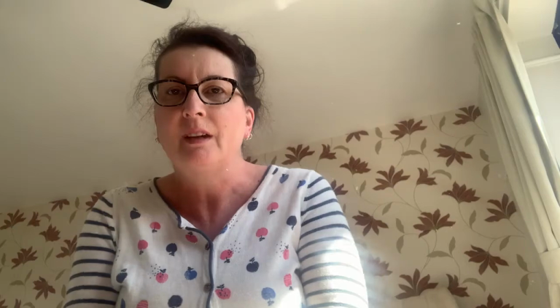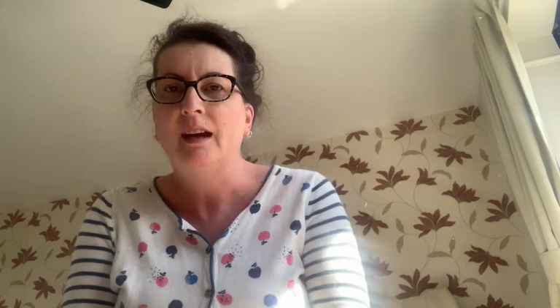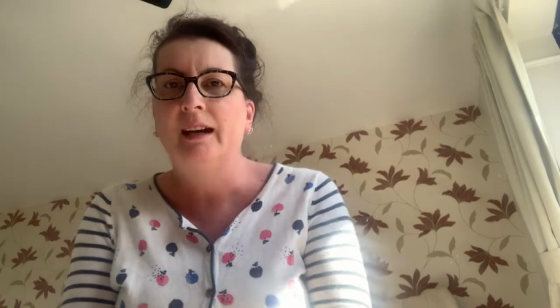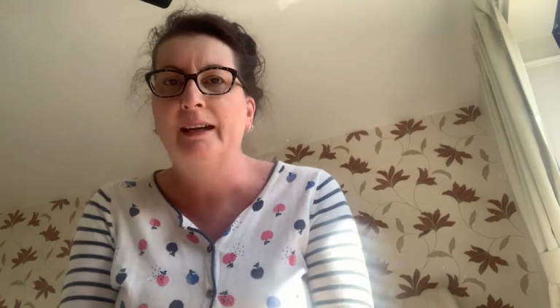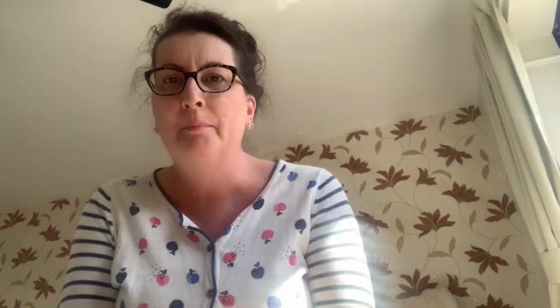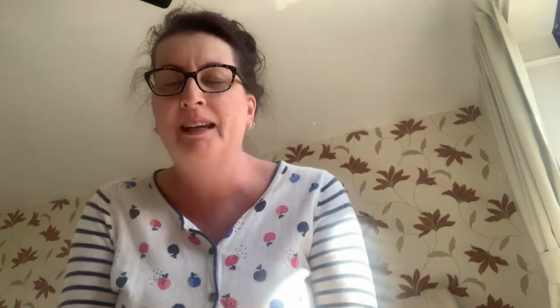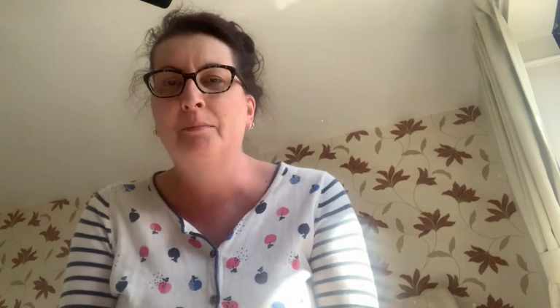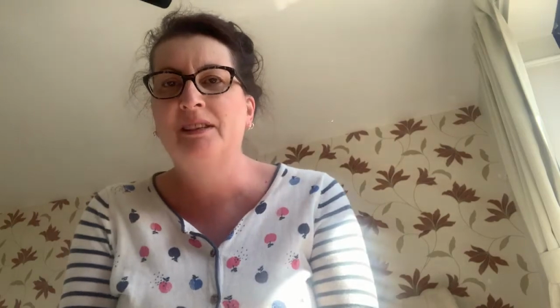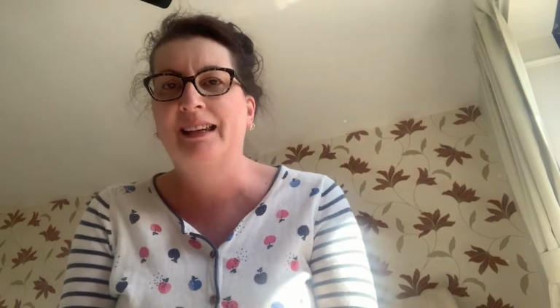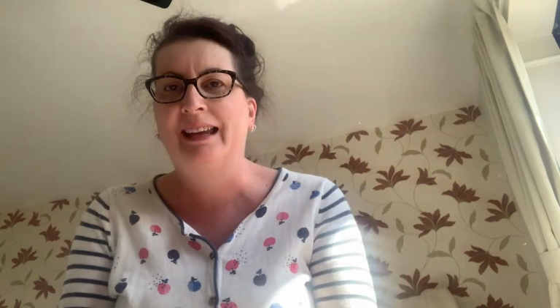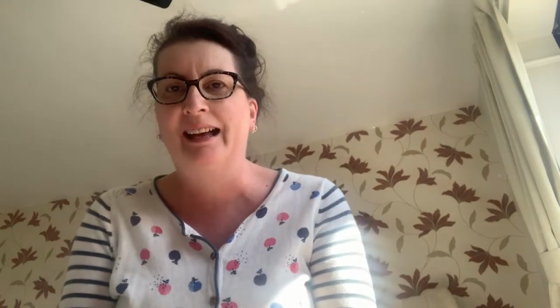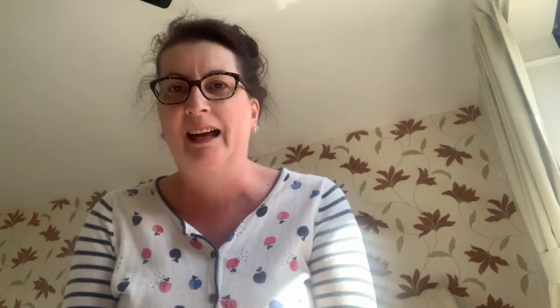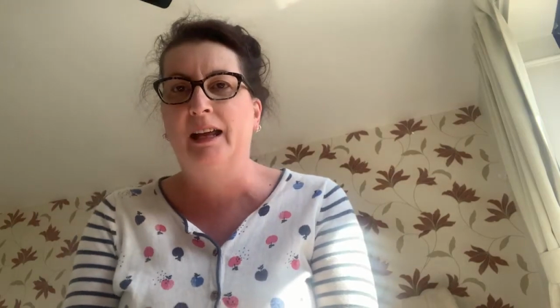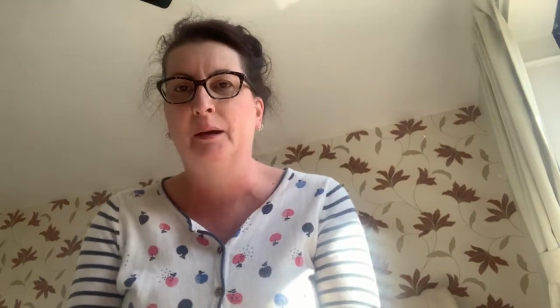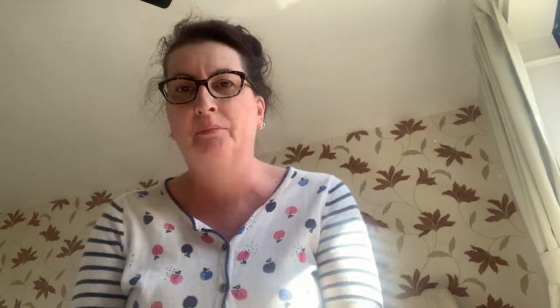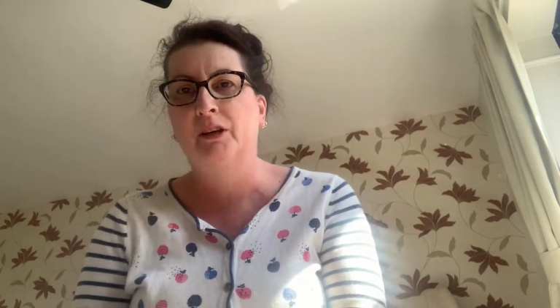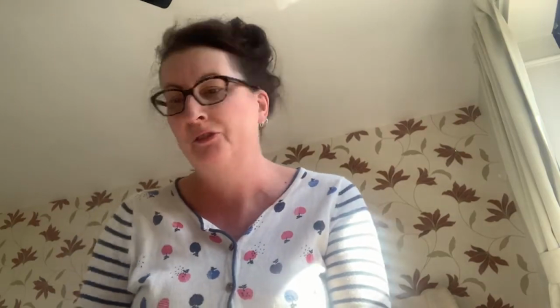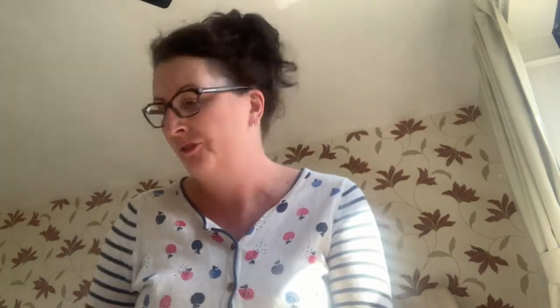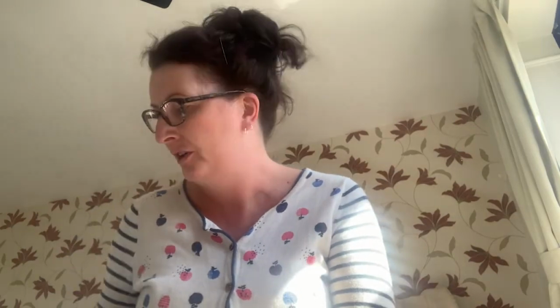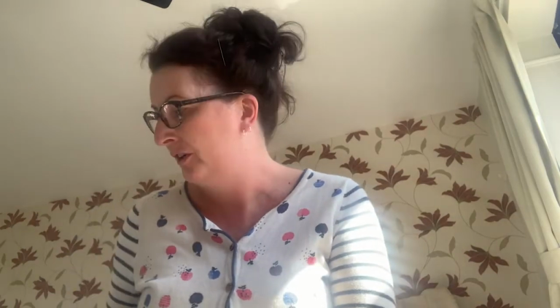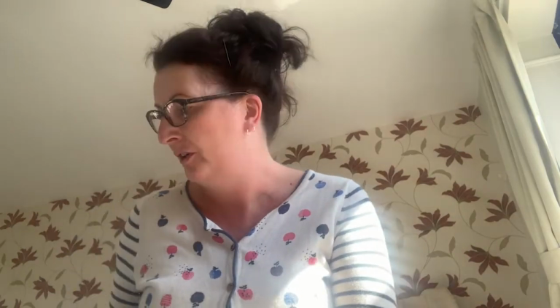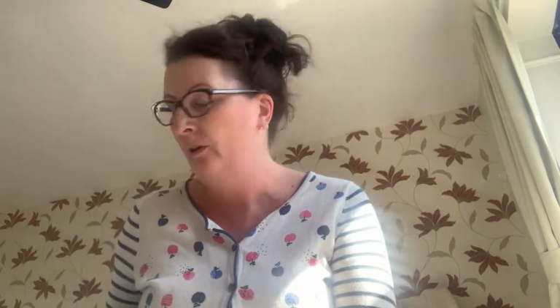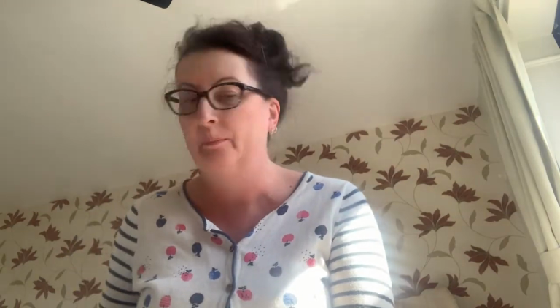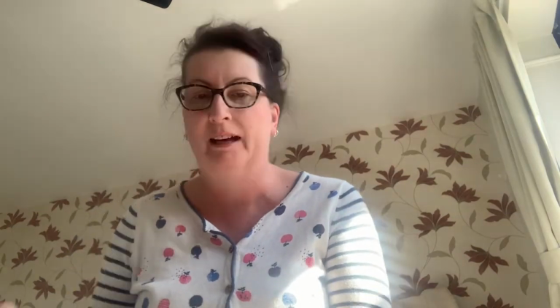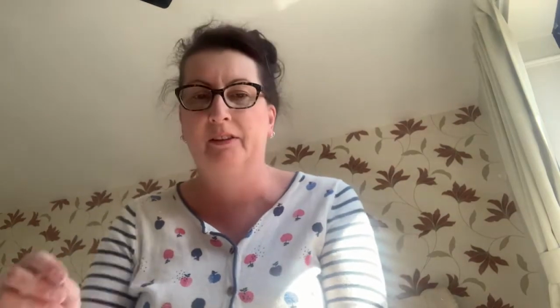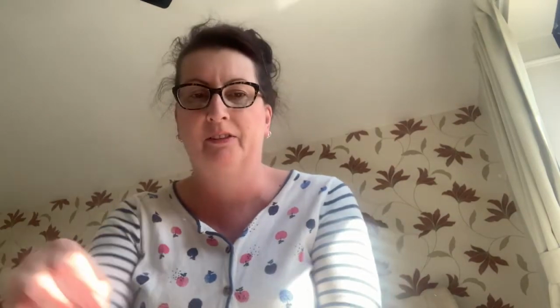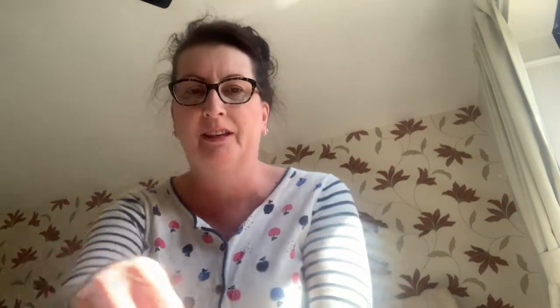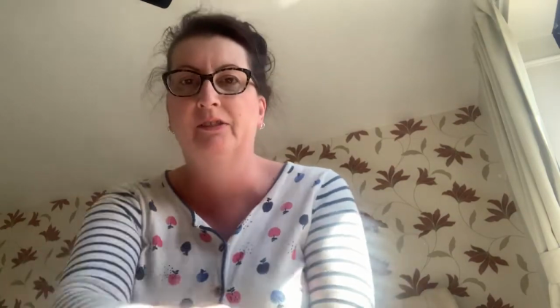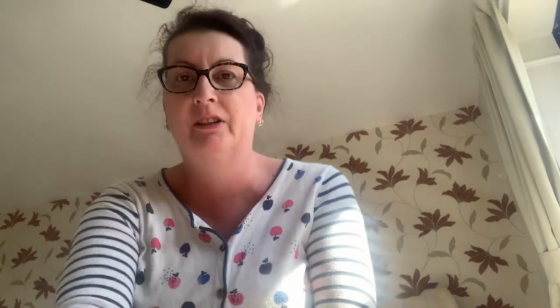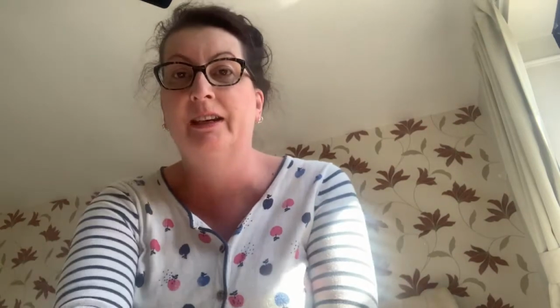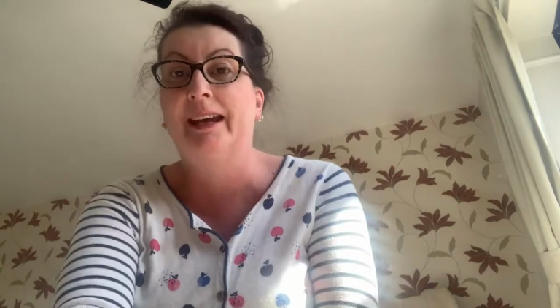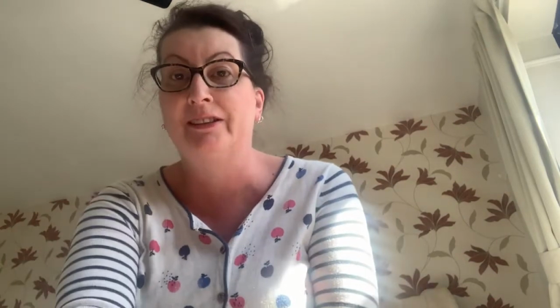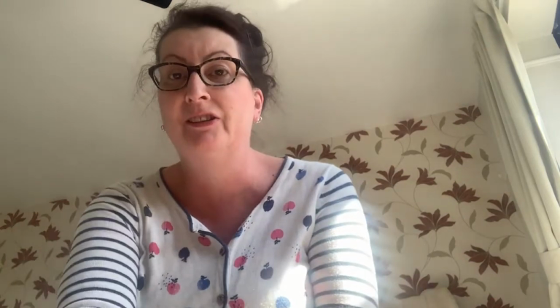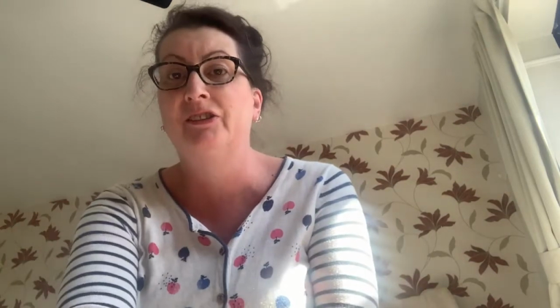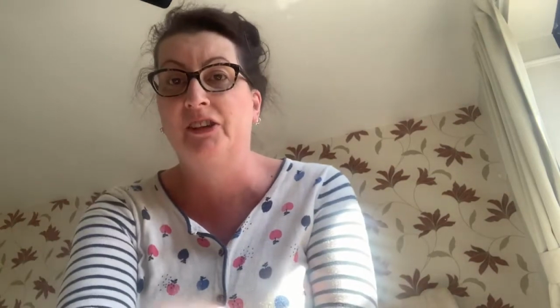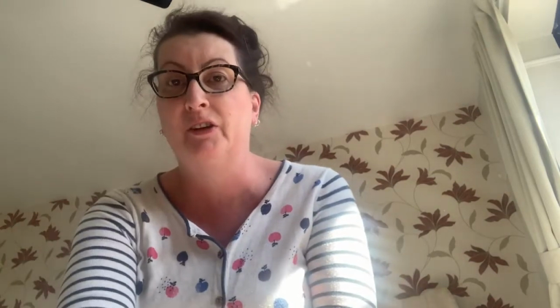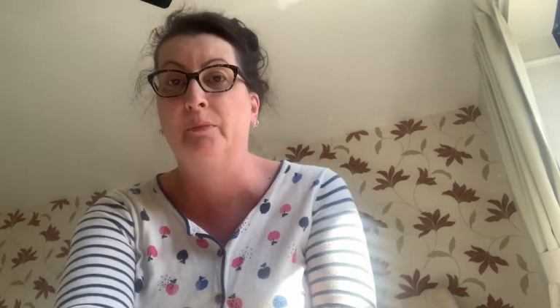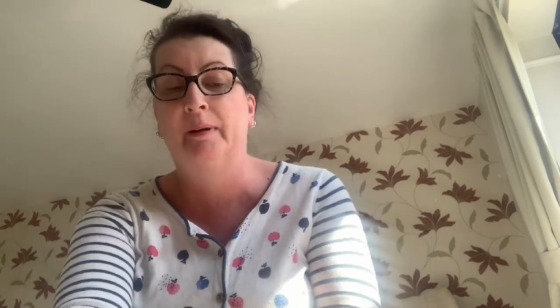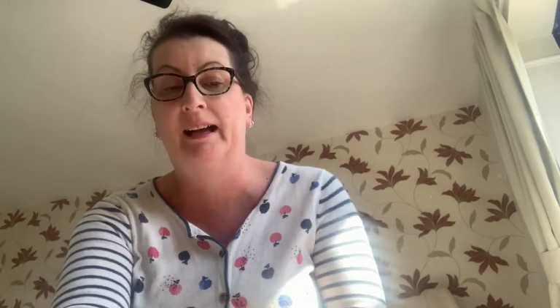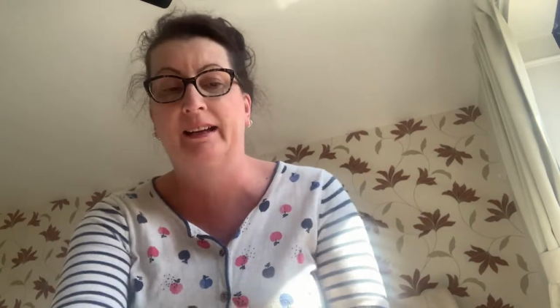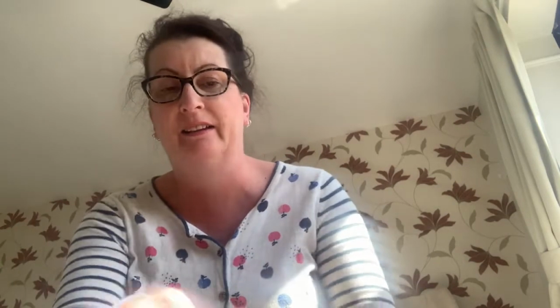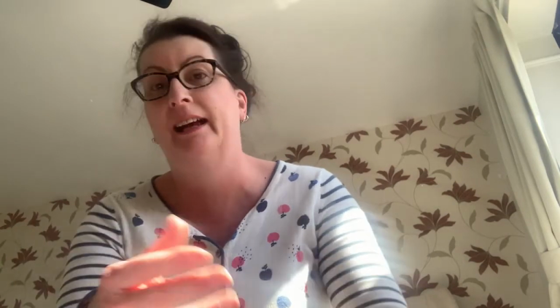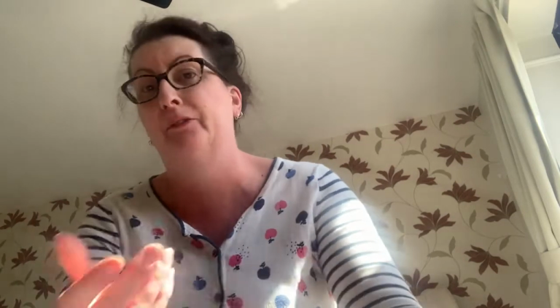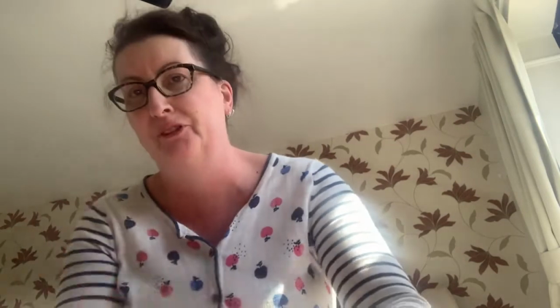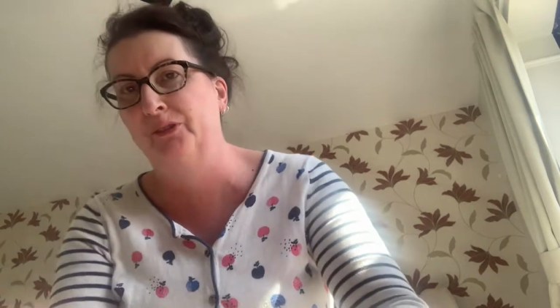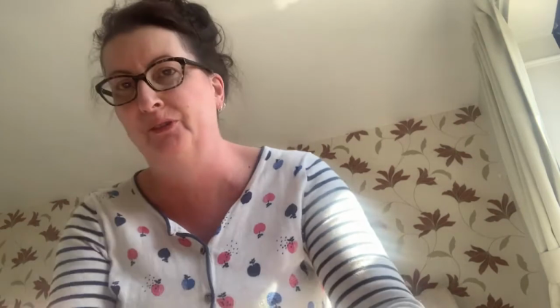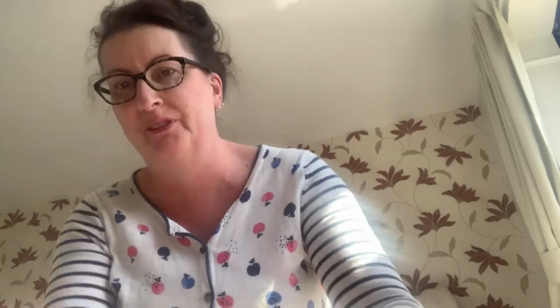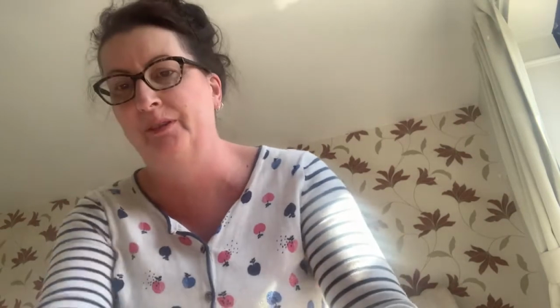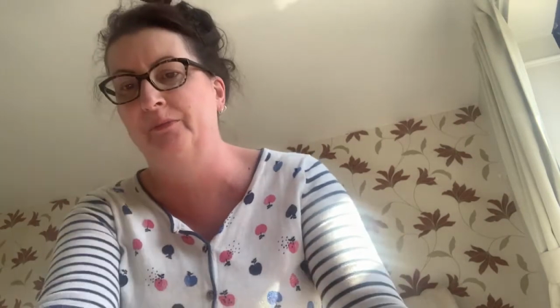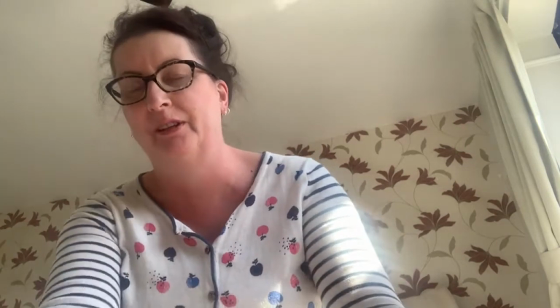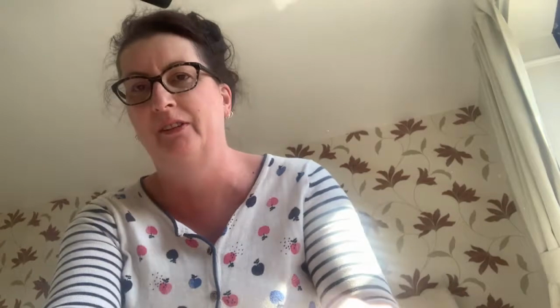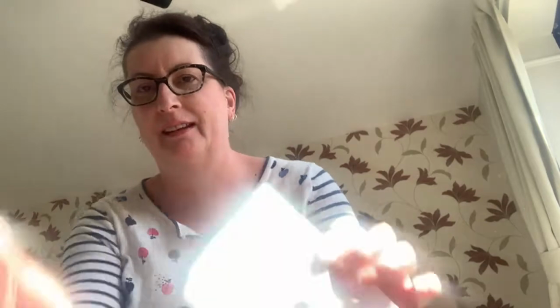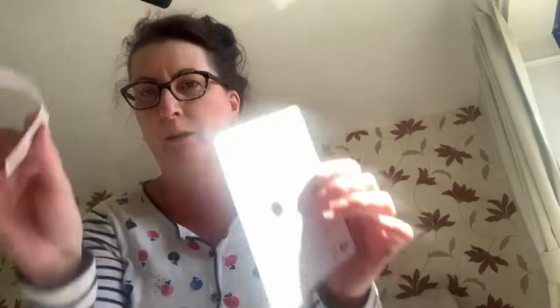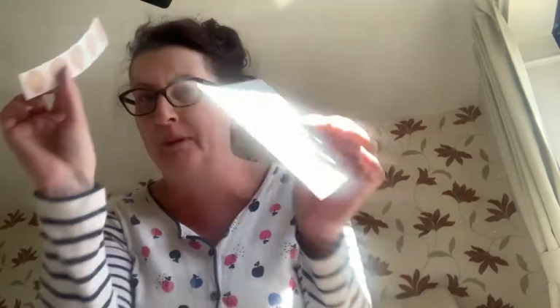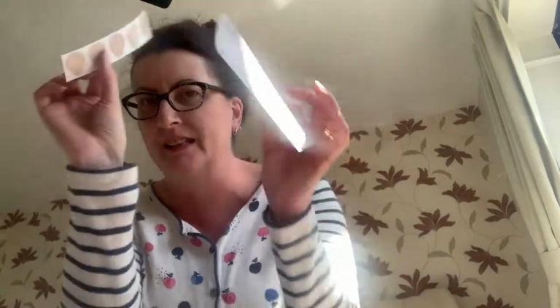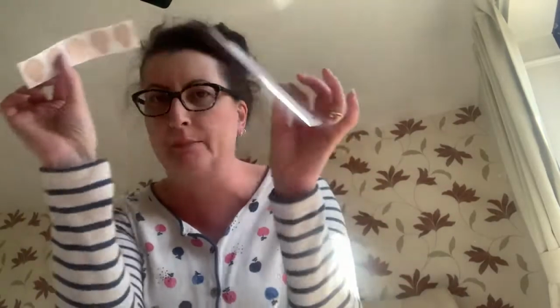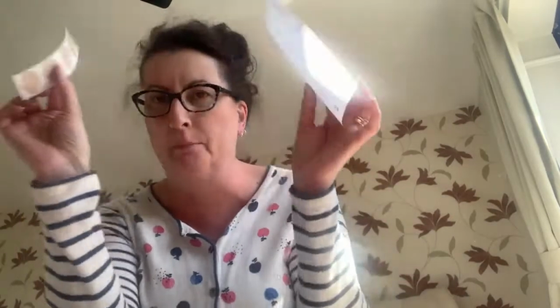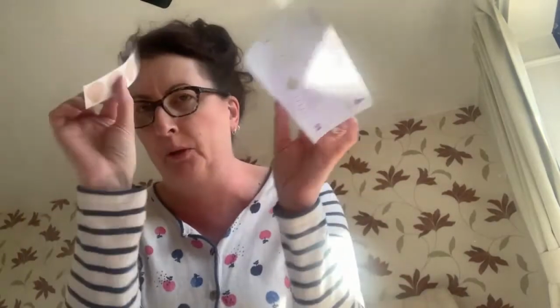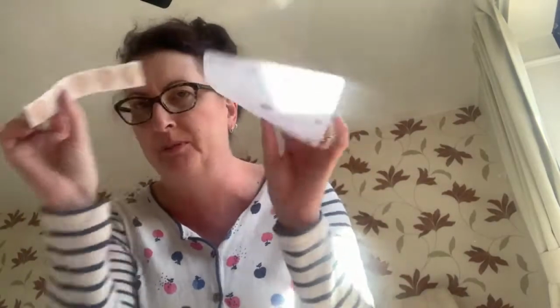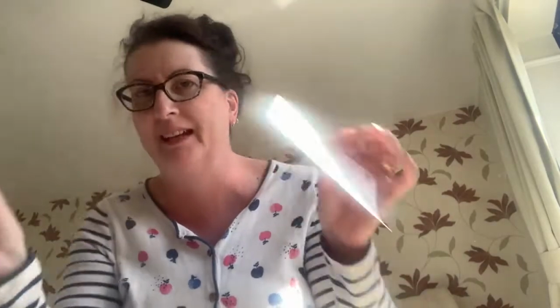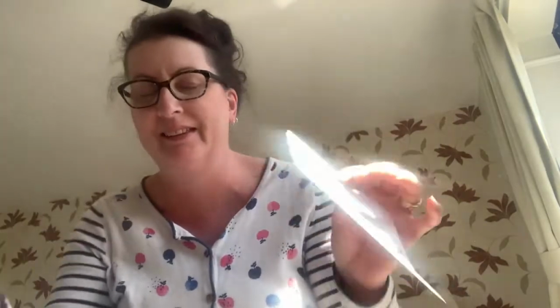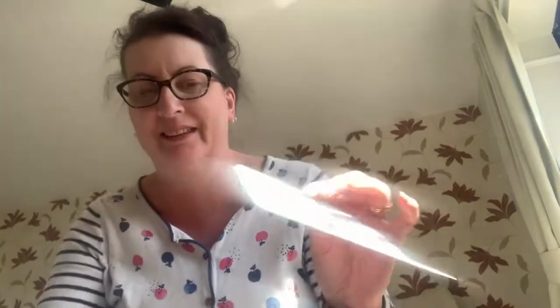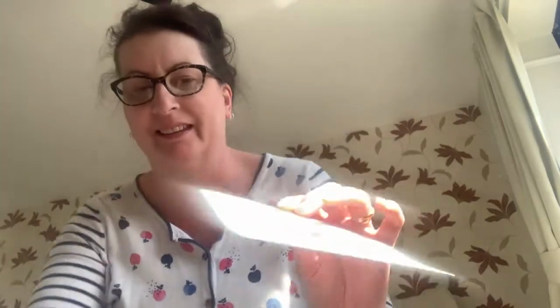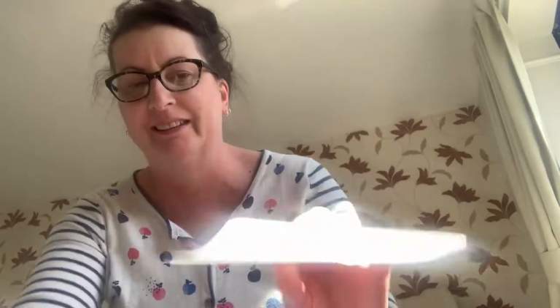Hi, my name's Claire and I'm going to show you about the things that you get in your stoma bag and how to use them — the little bits and bobs like this.